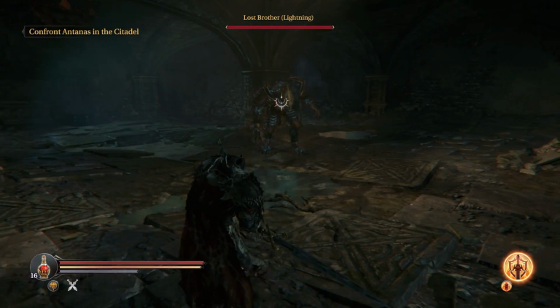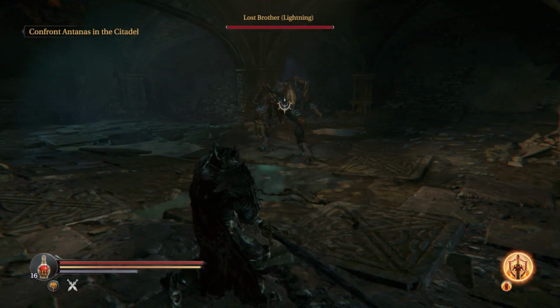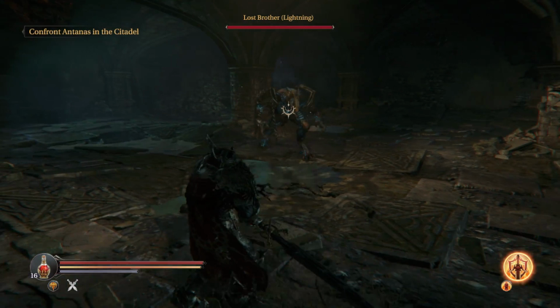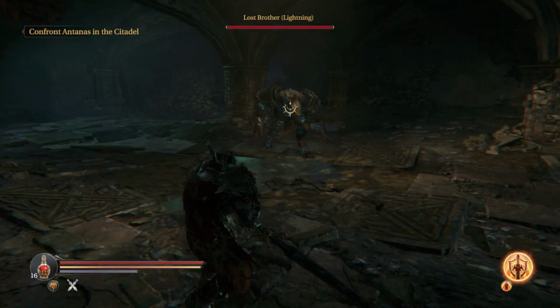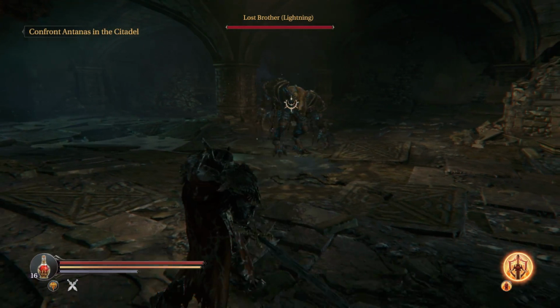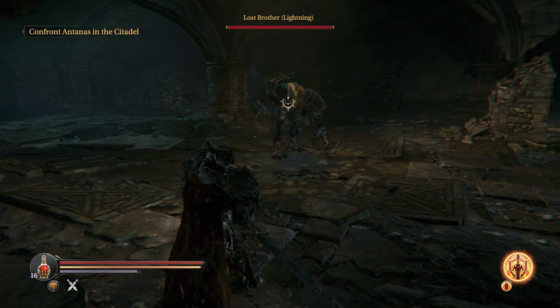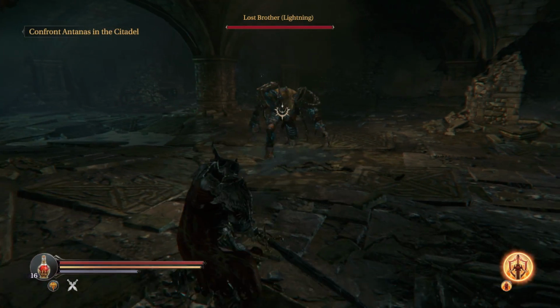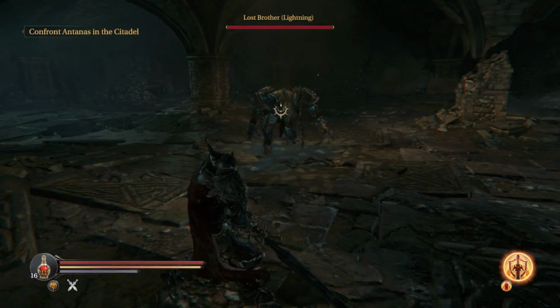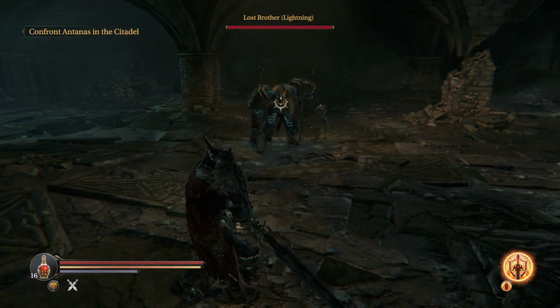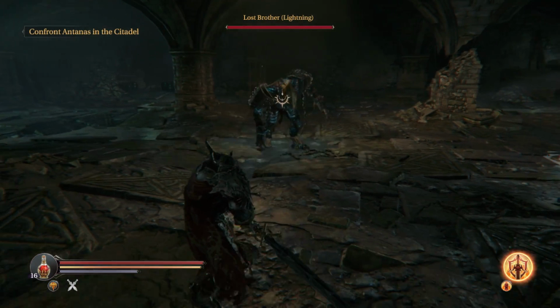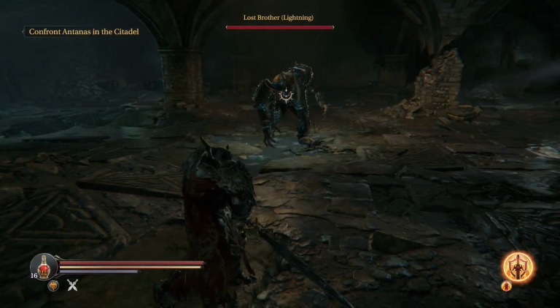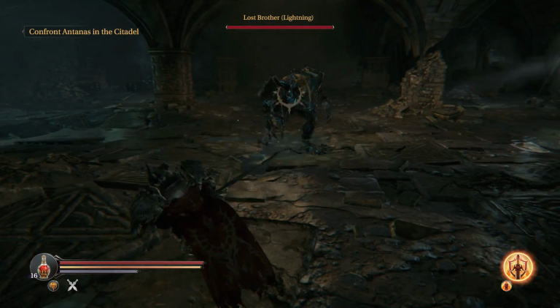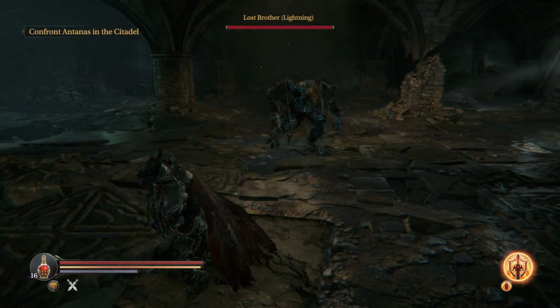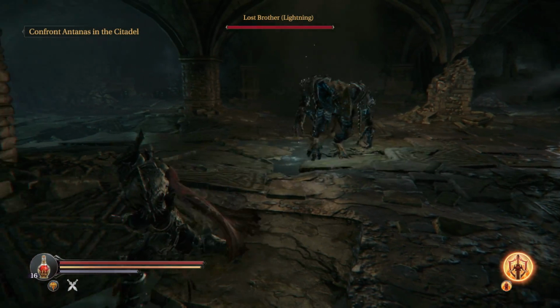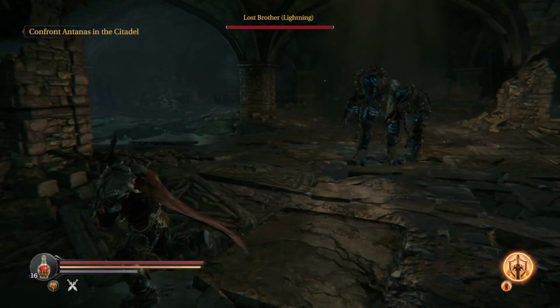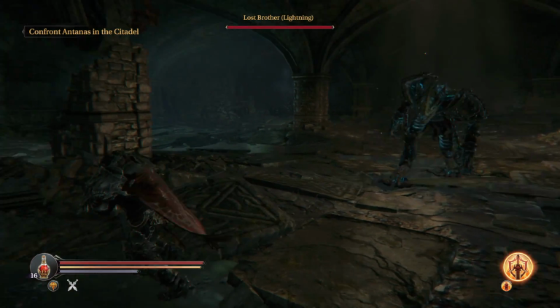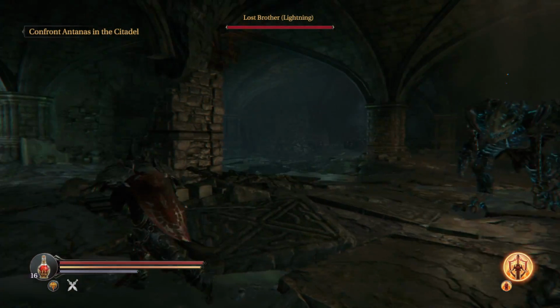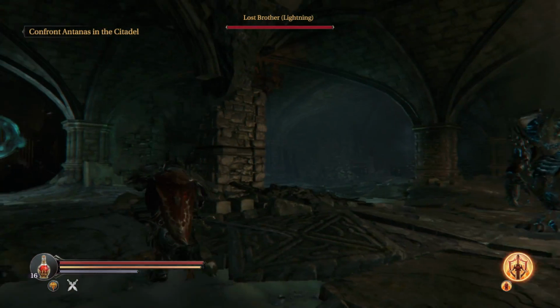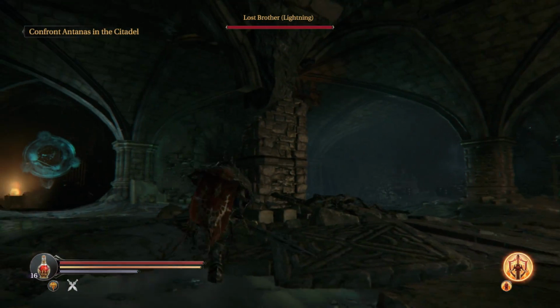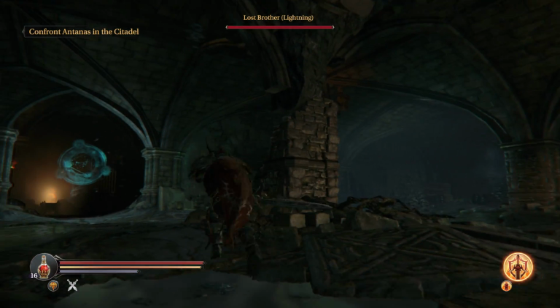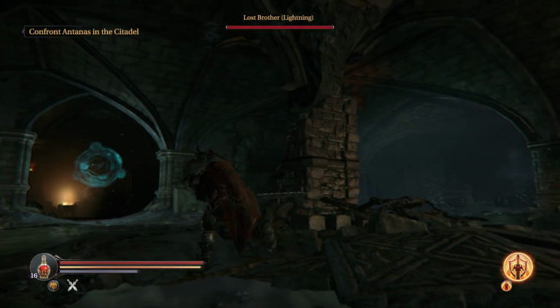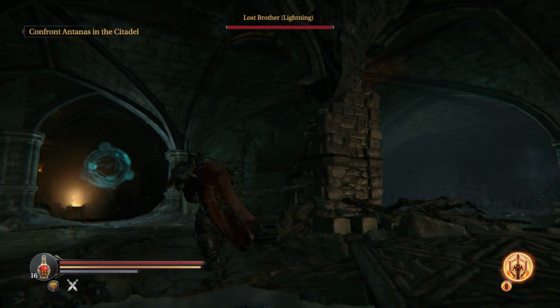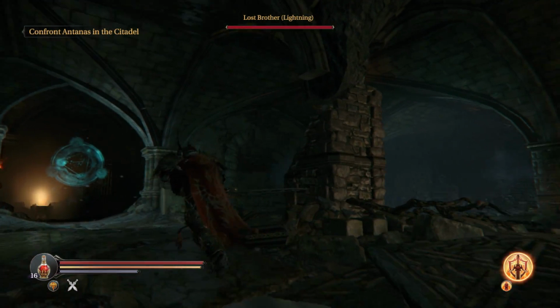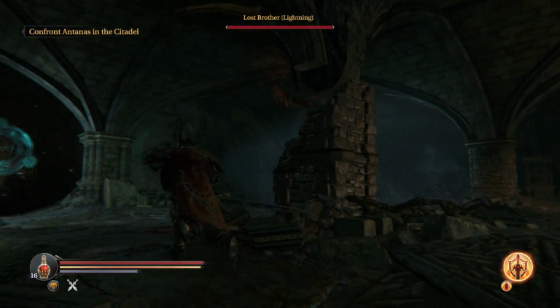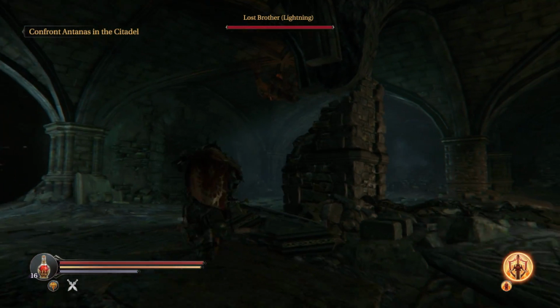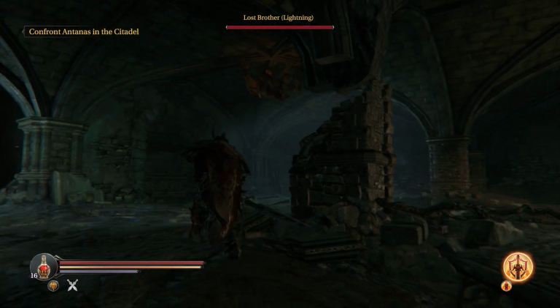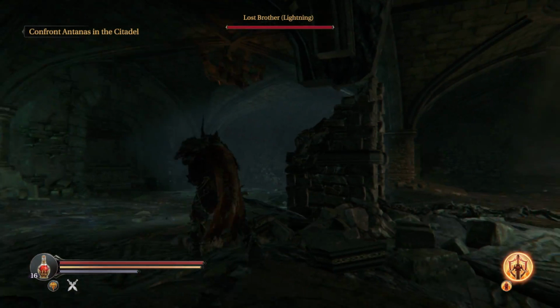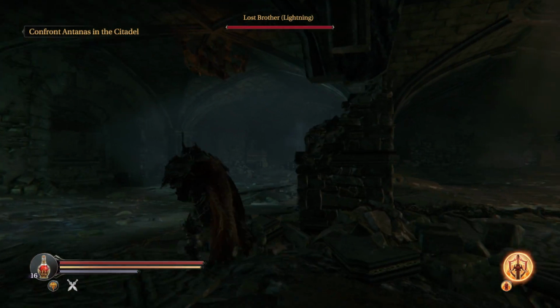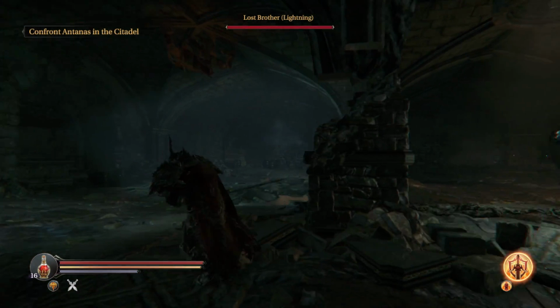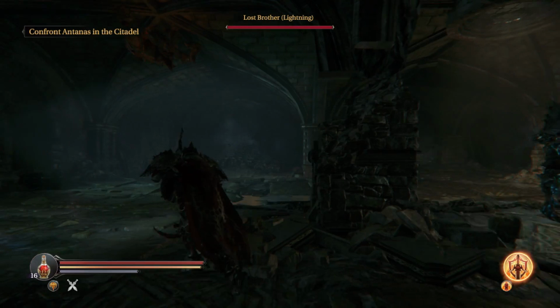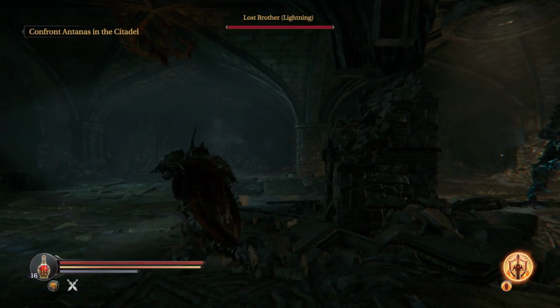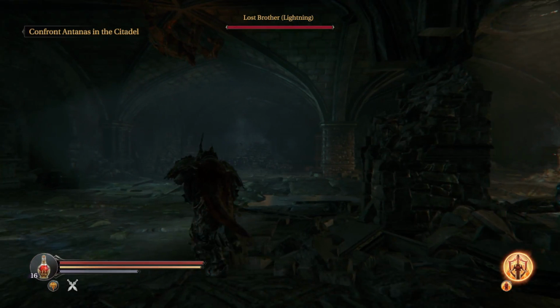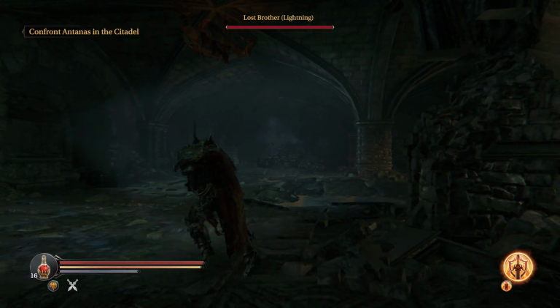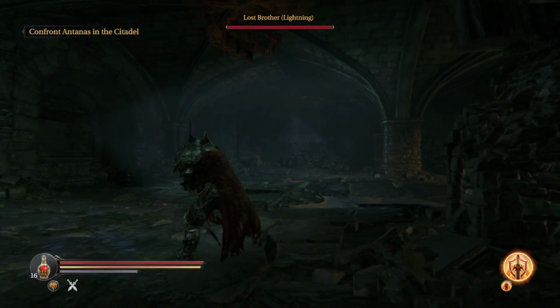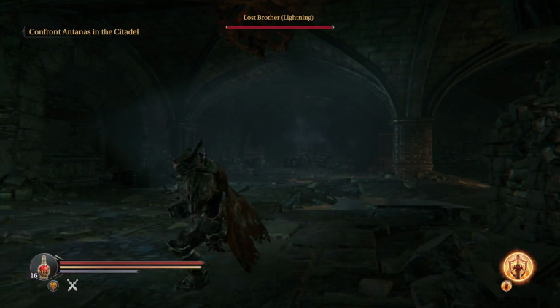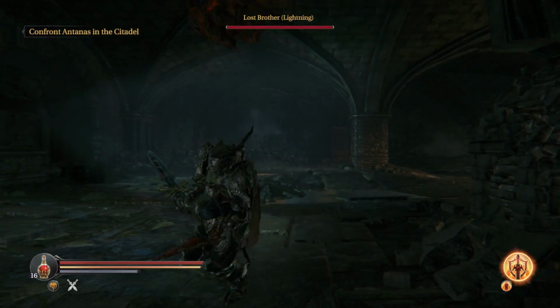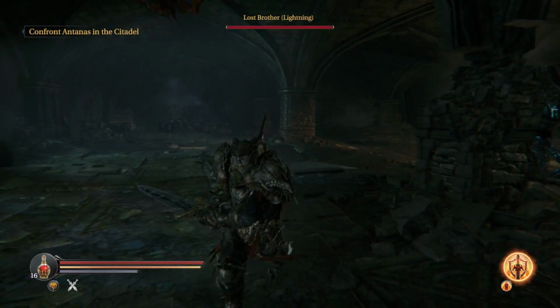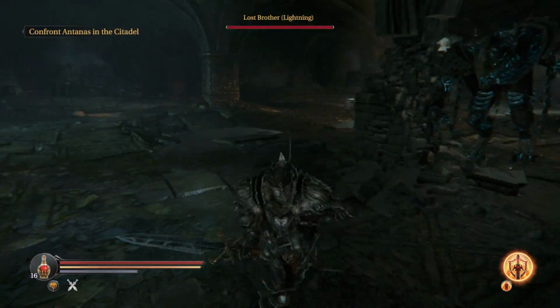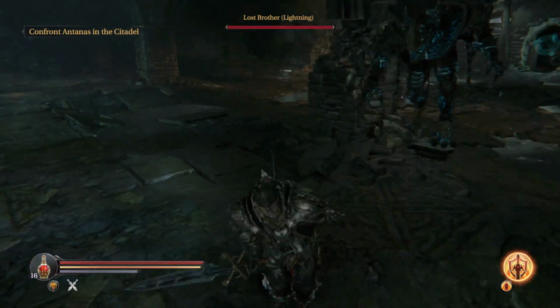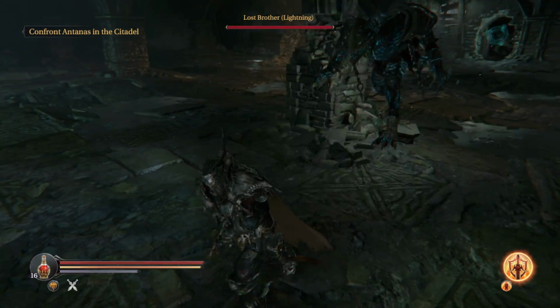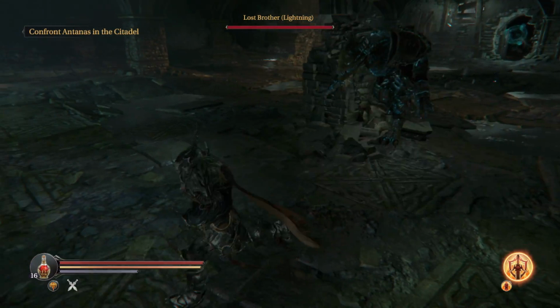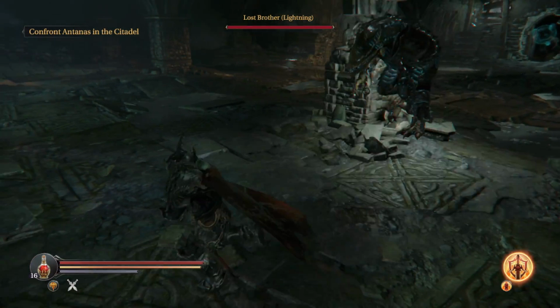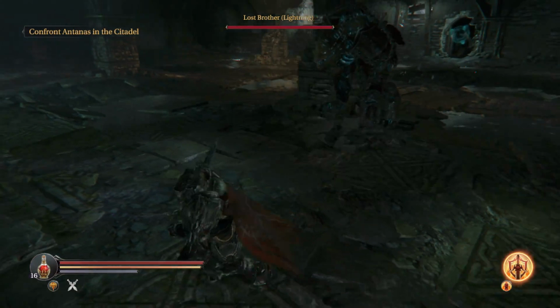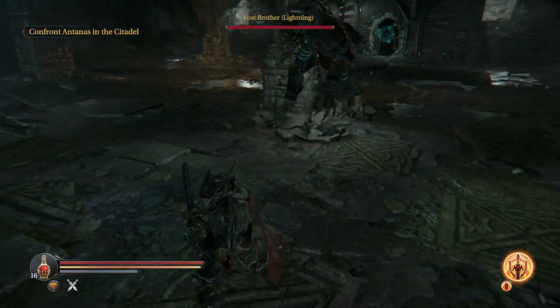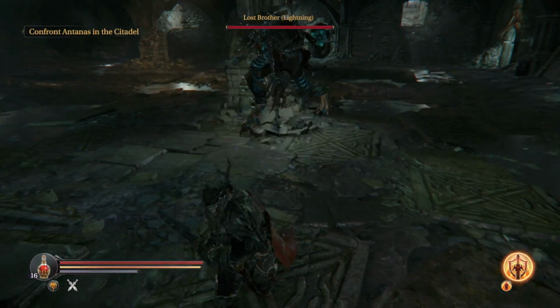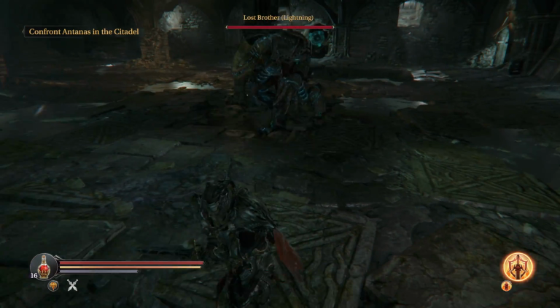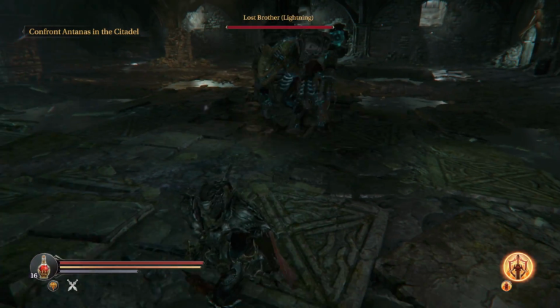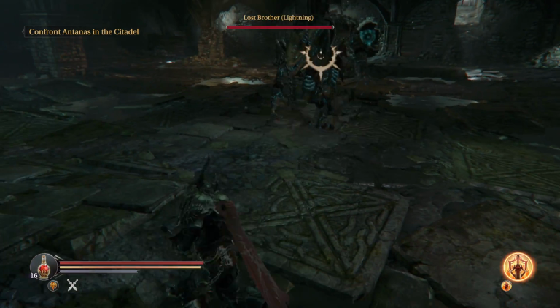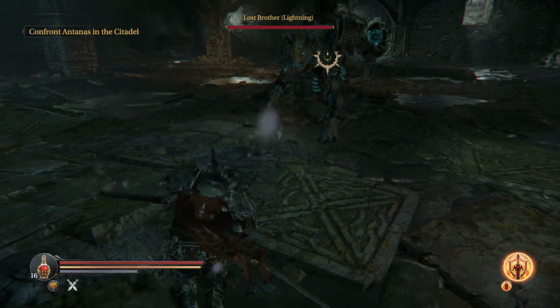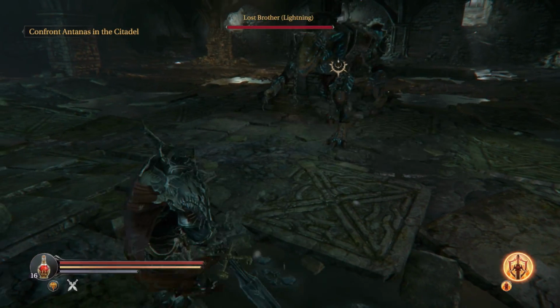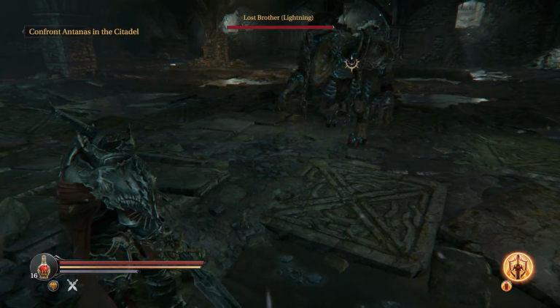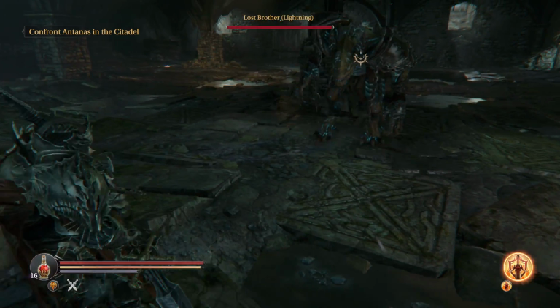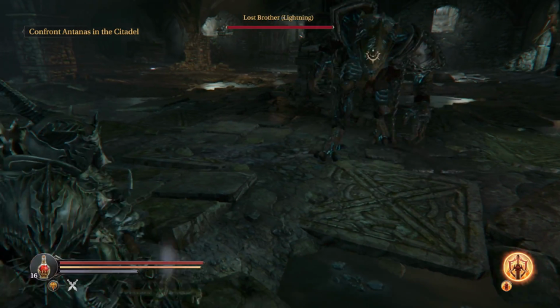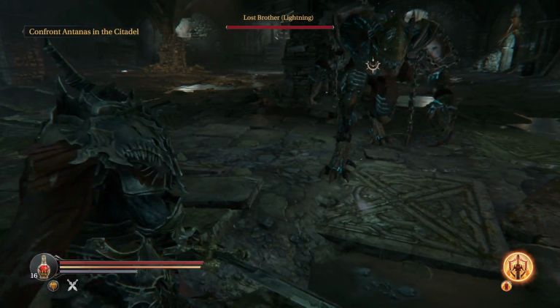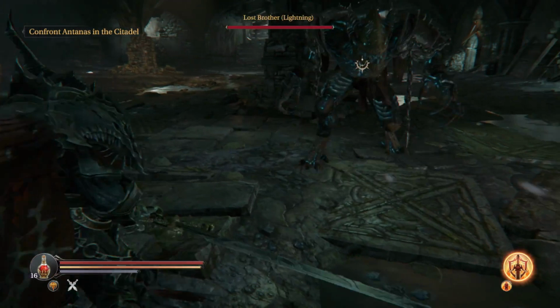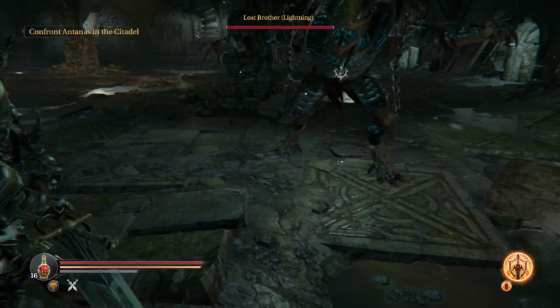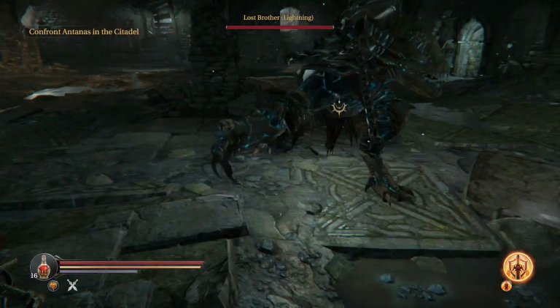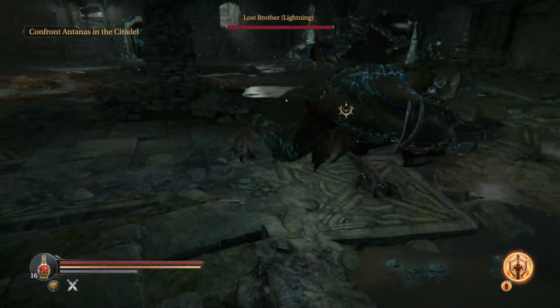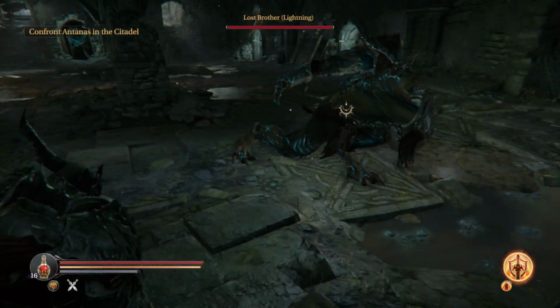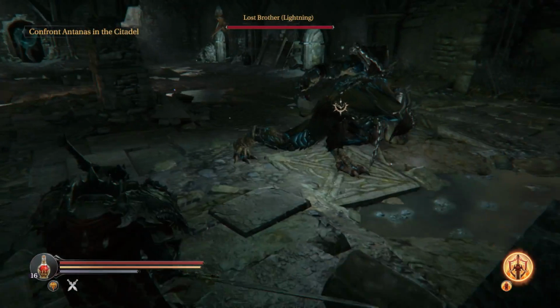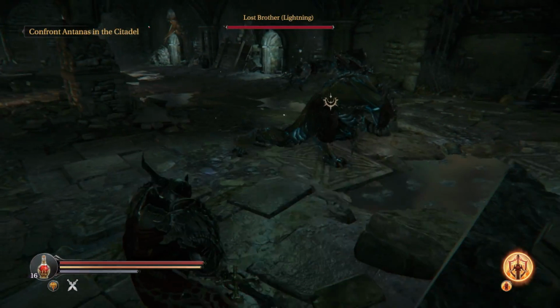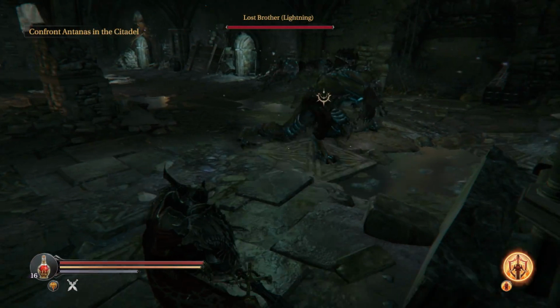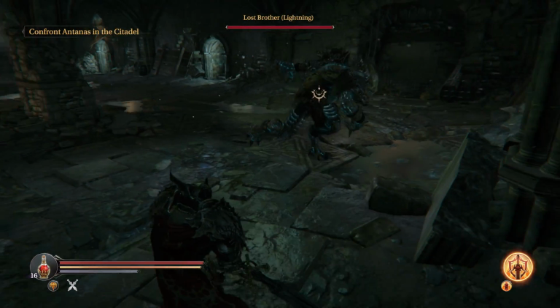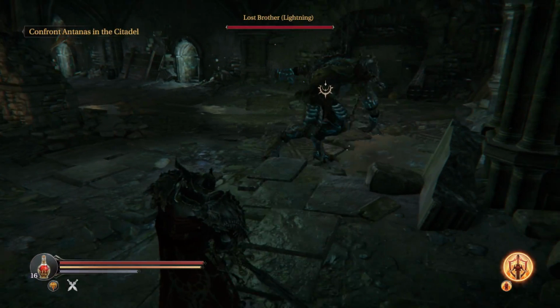It's obviously better to play defensive there. As you can see right now, the Lost Brother — the Fire One — is up there. Can't target him, he won't come down. So we're up against the Lightning.